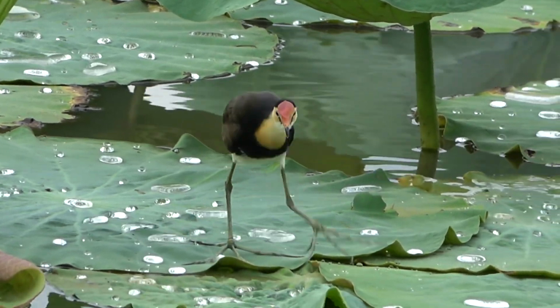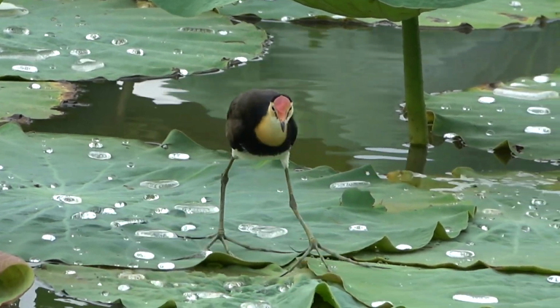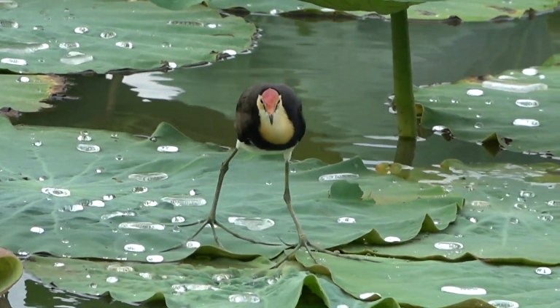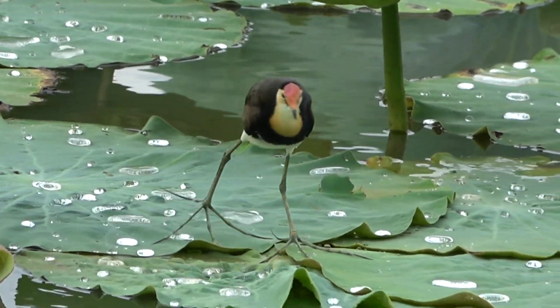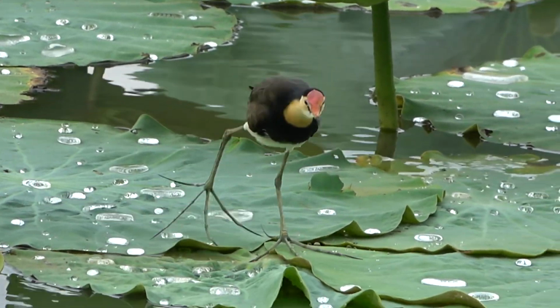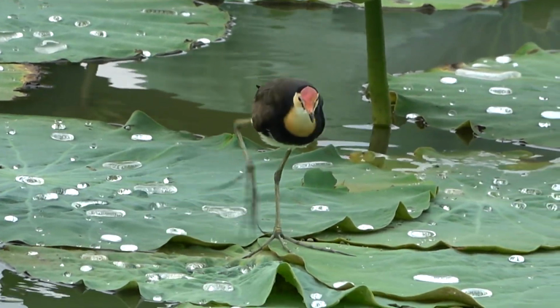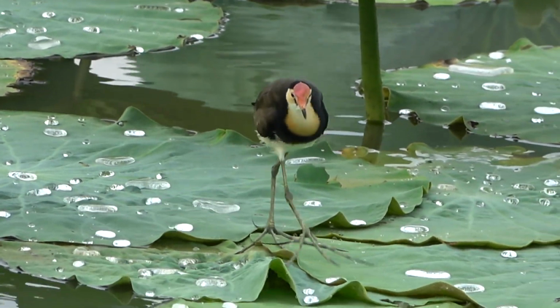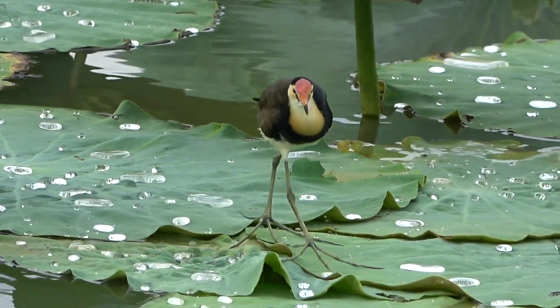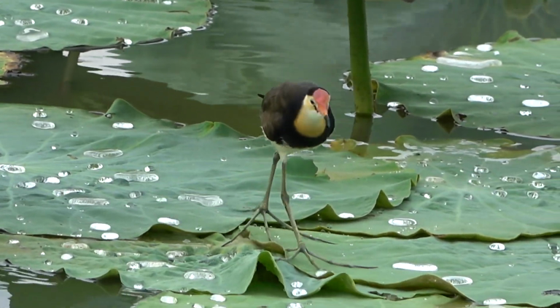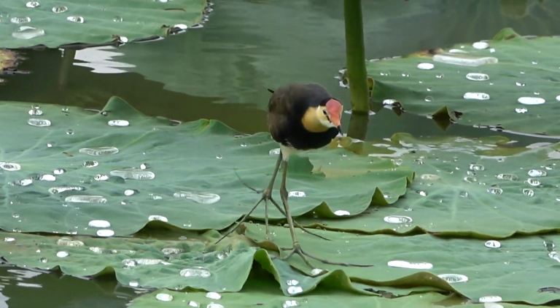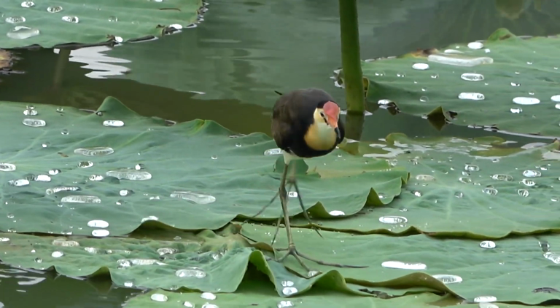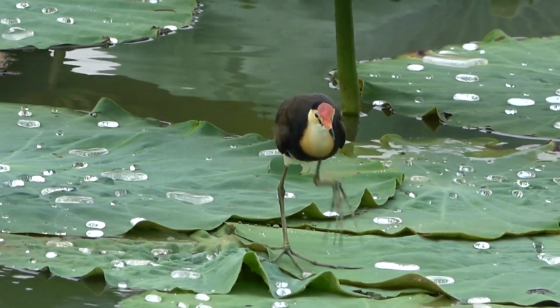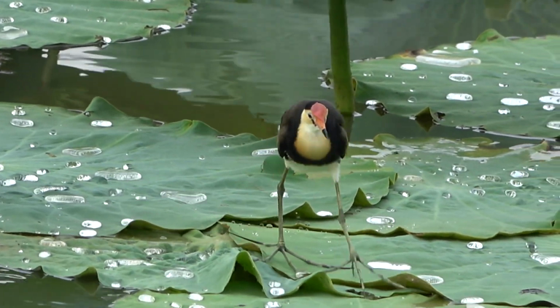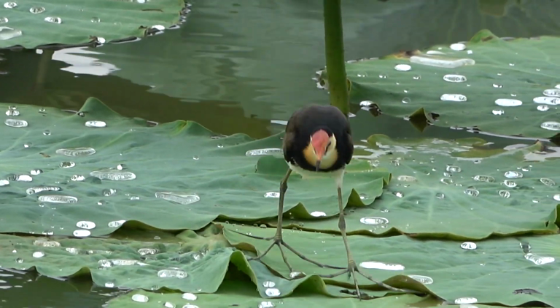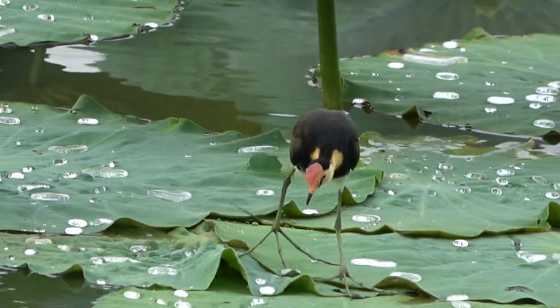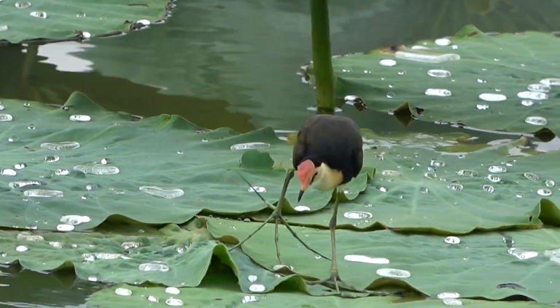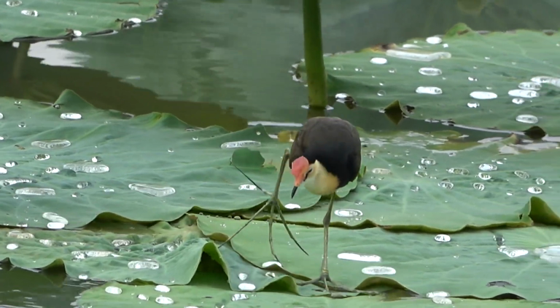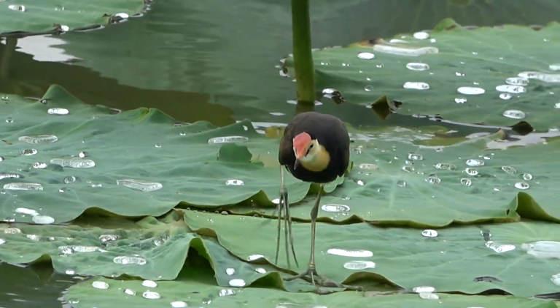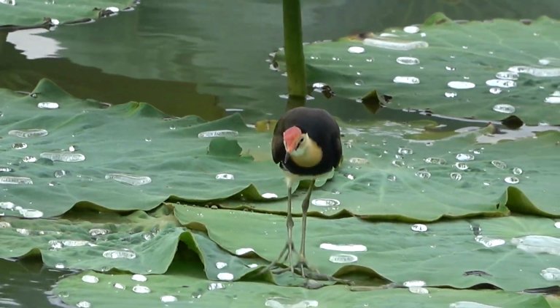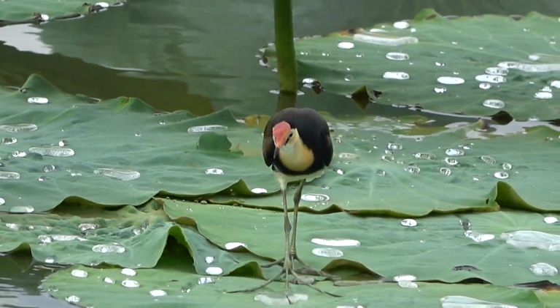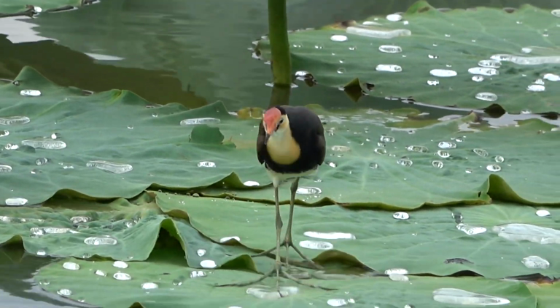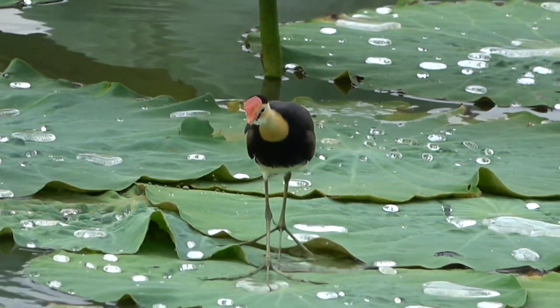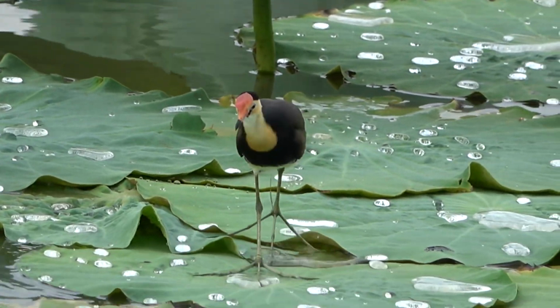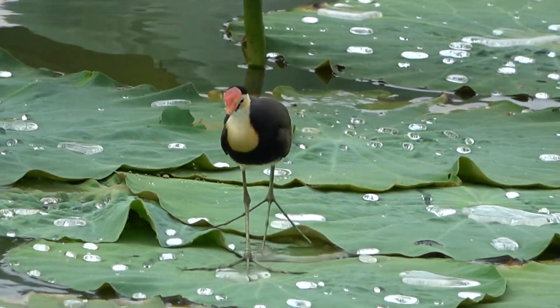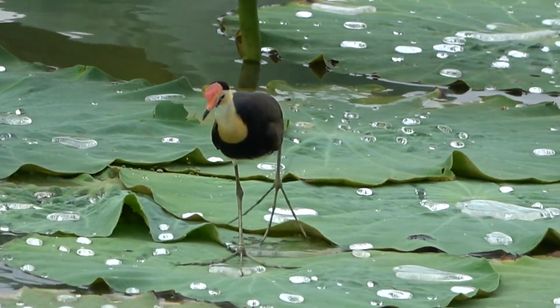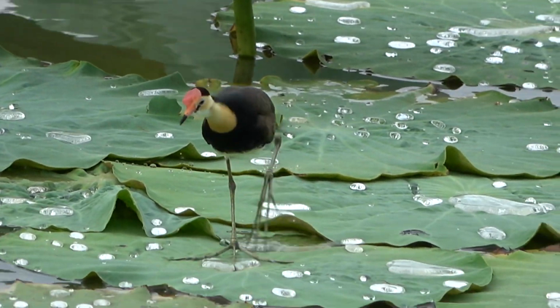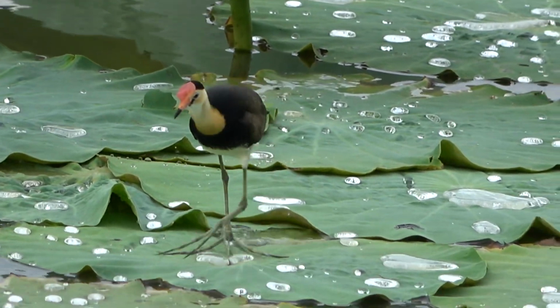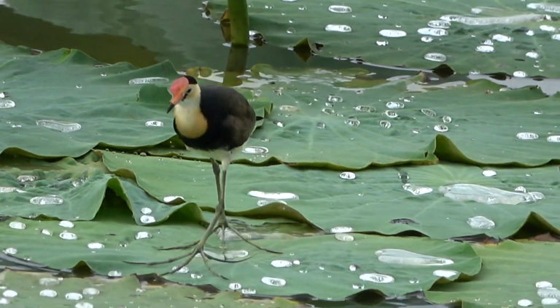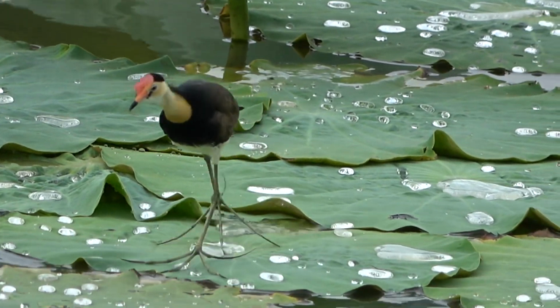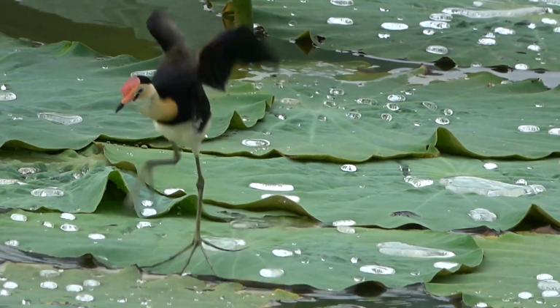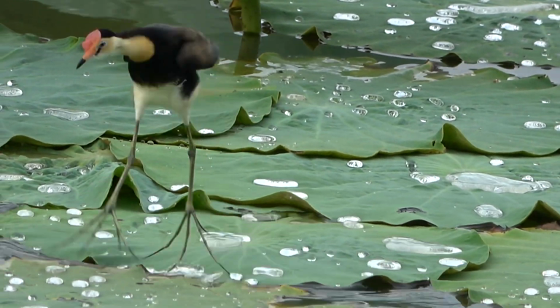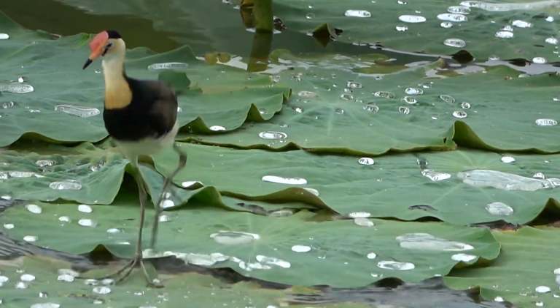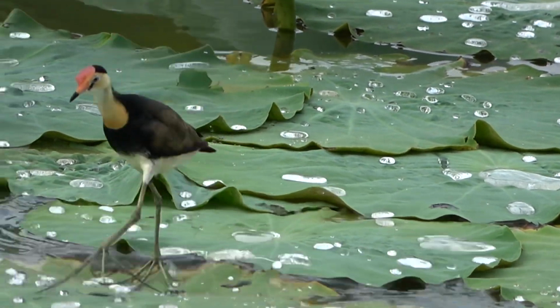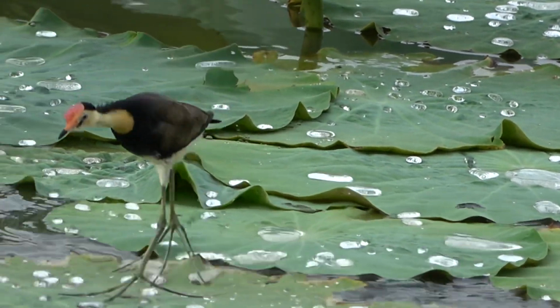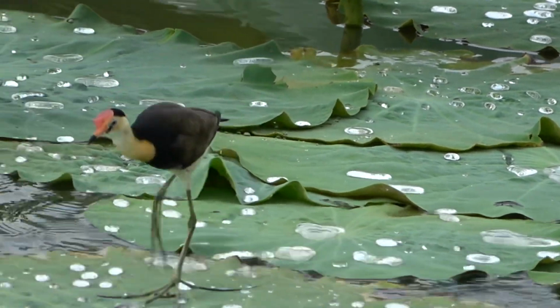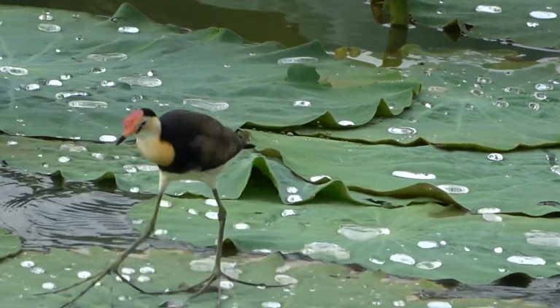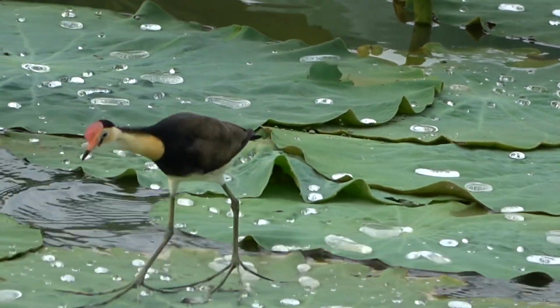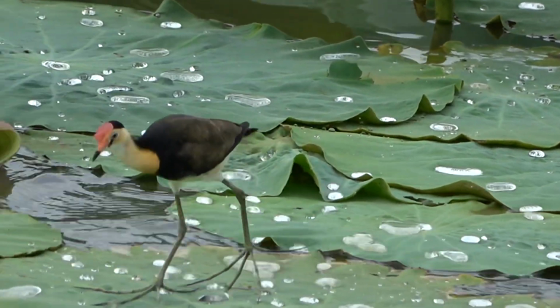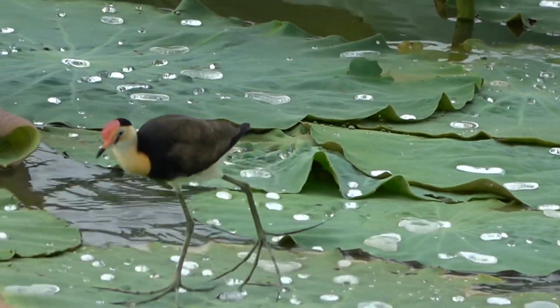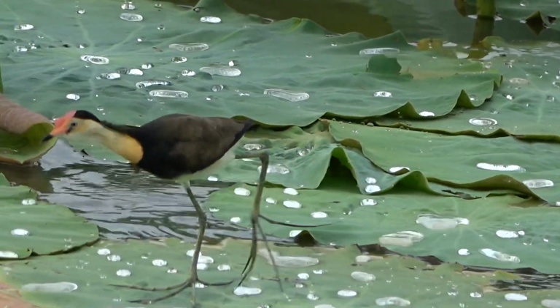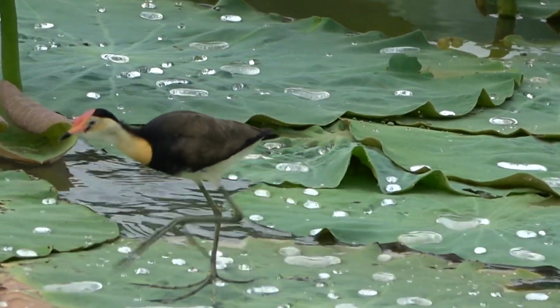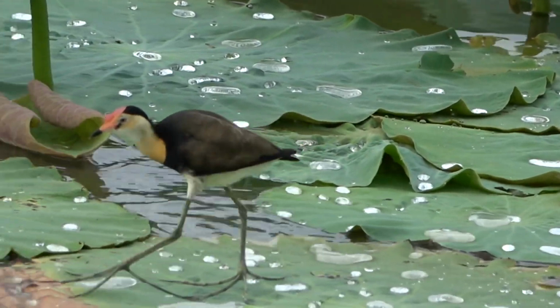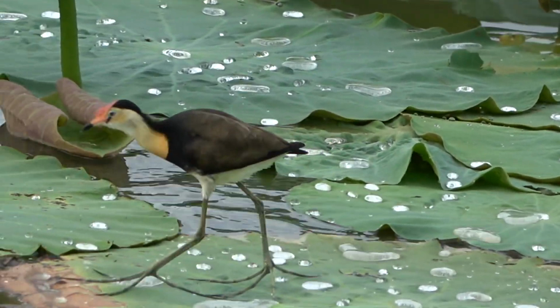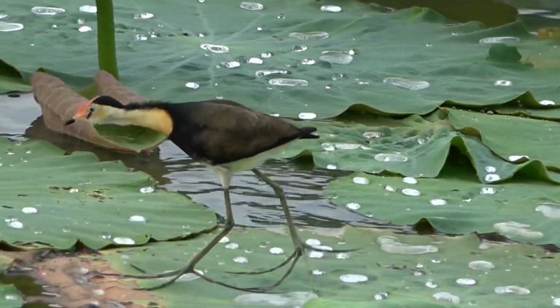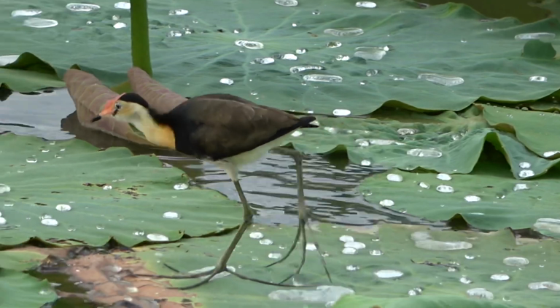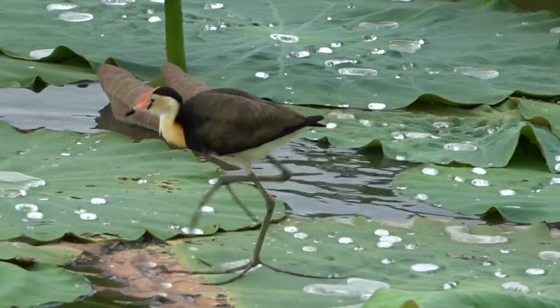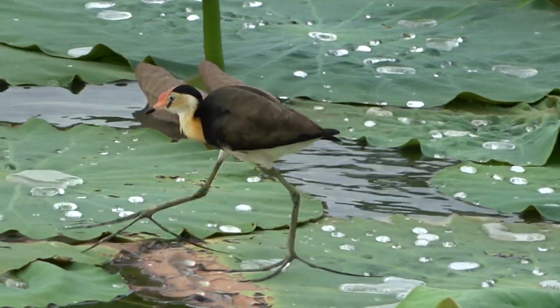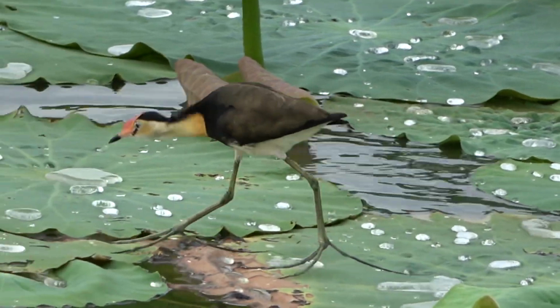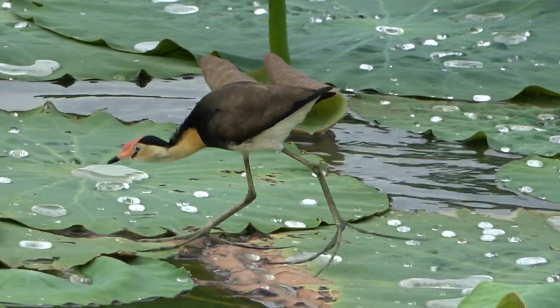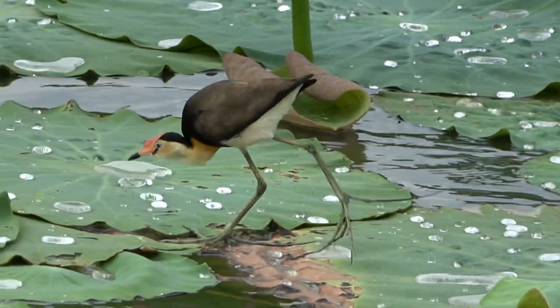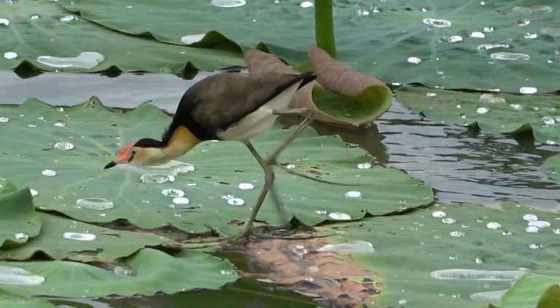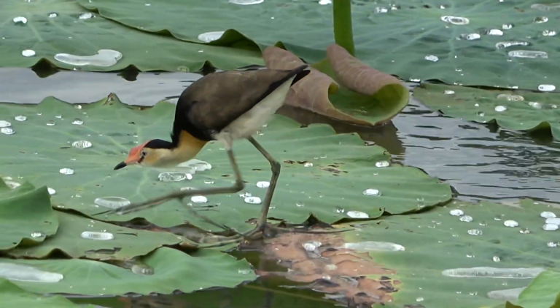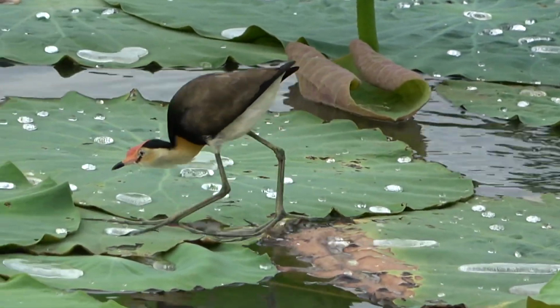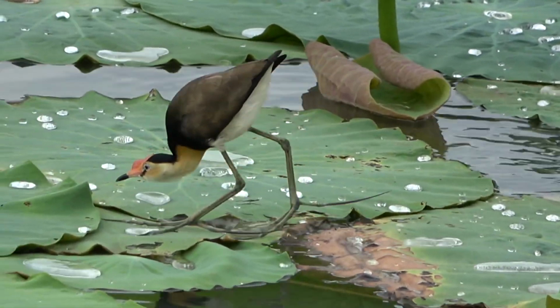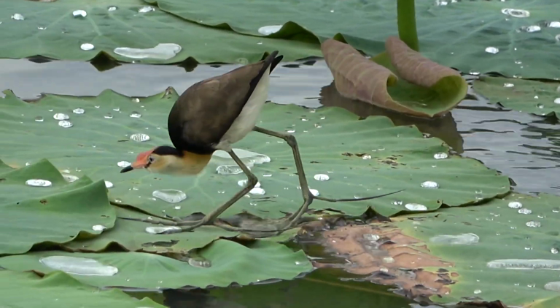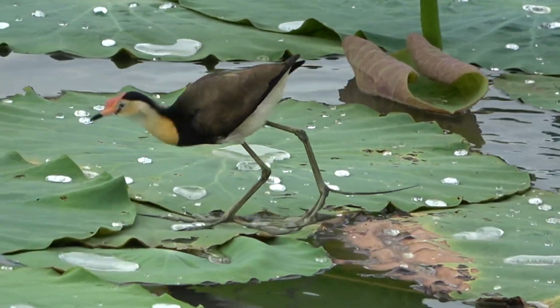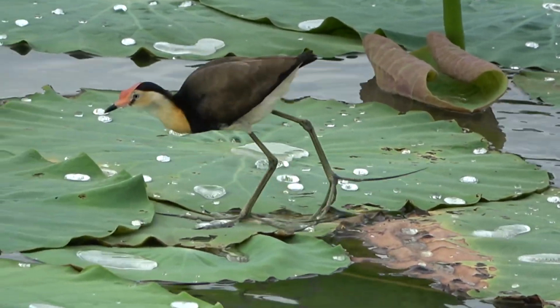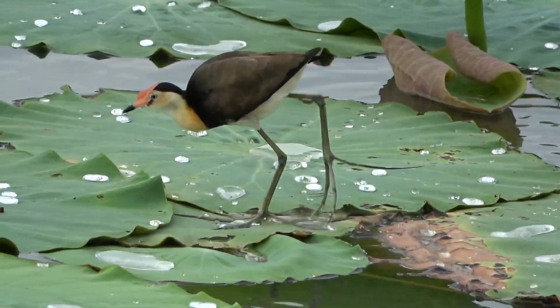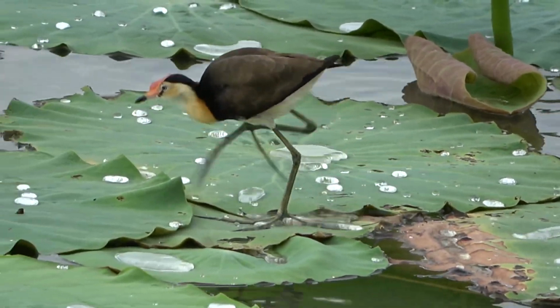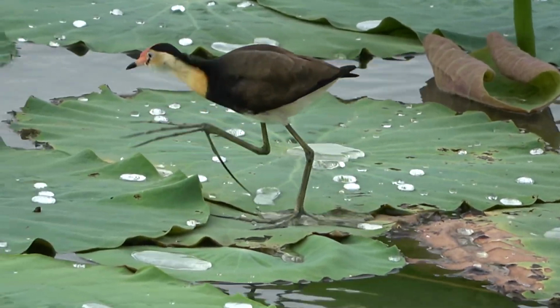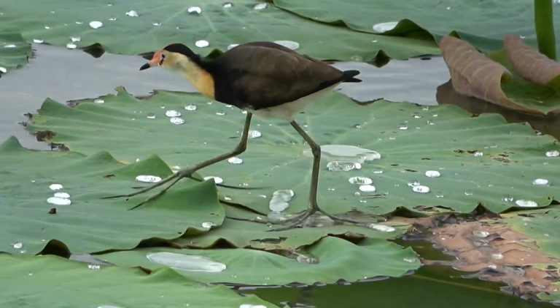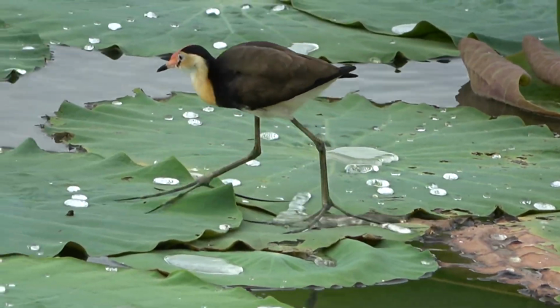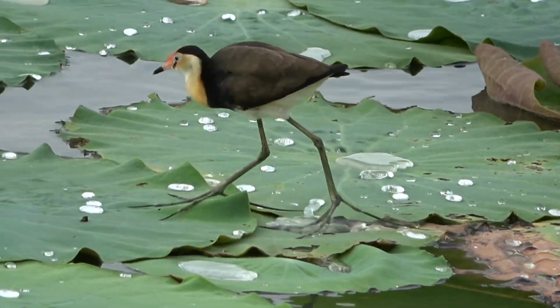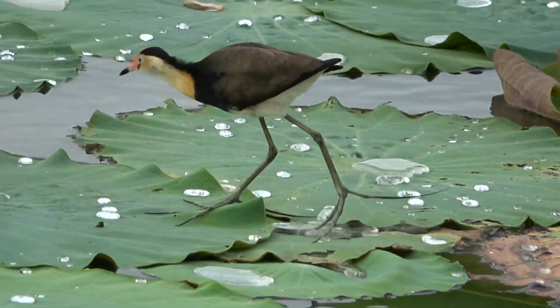Everything wants to eat them — the fish will eat them, the other birds will eat them, the snakes will eat them. We've had a hatchling crocodile this year chasing baby jacanas.